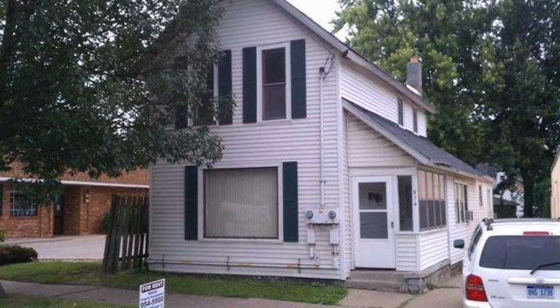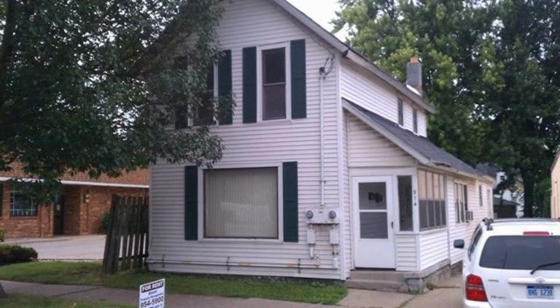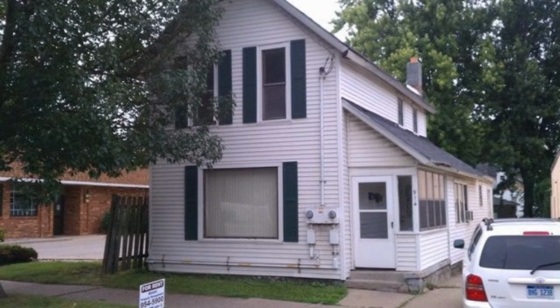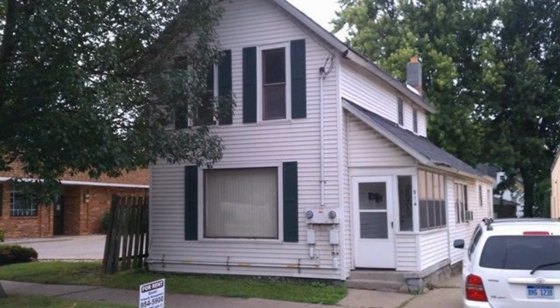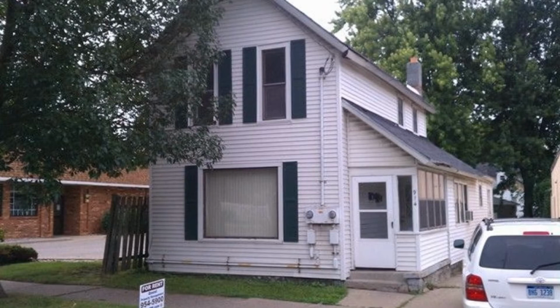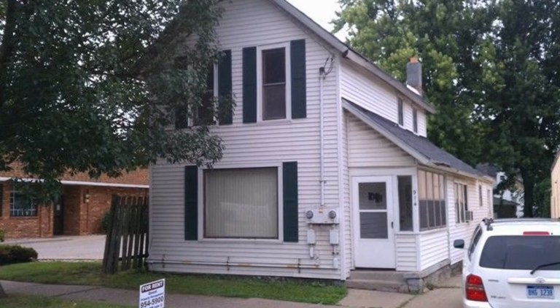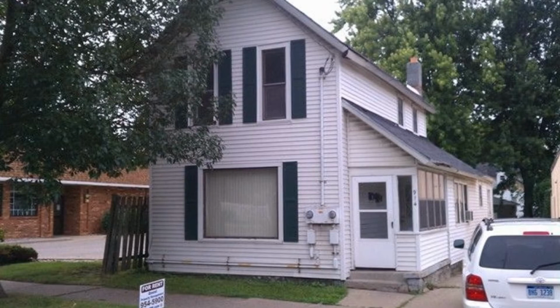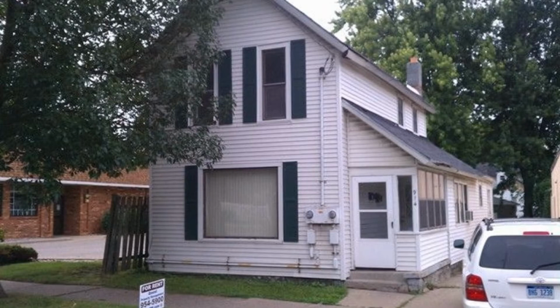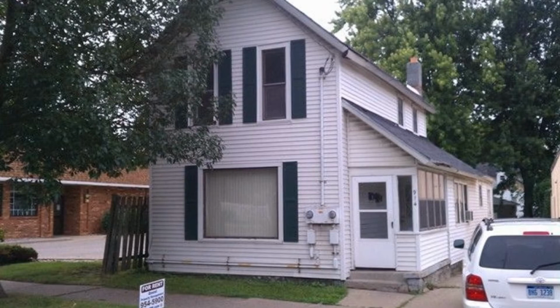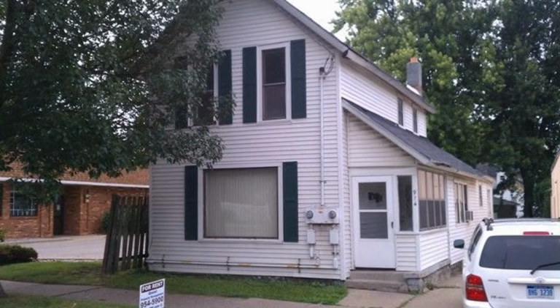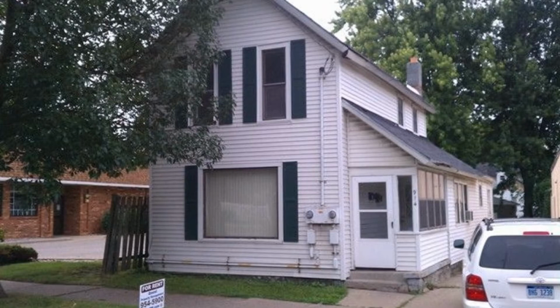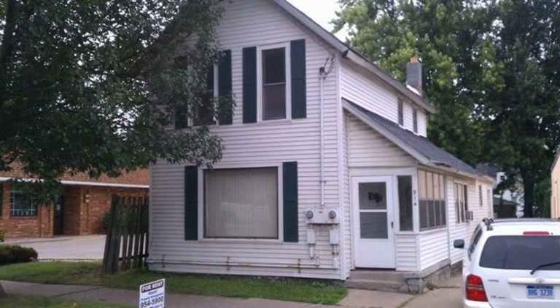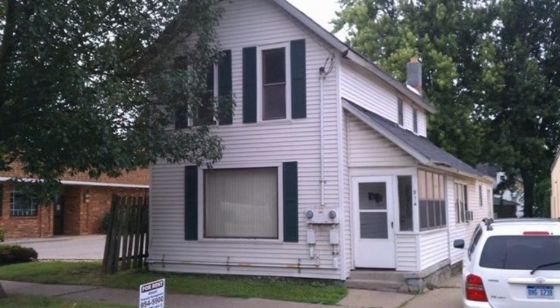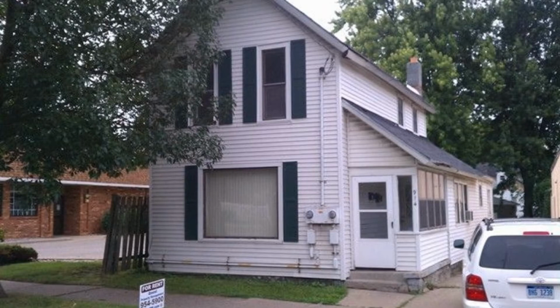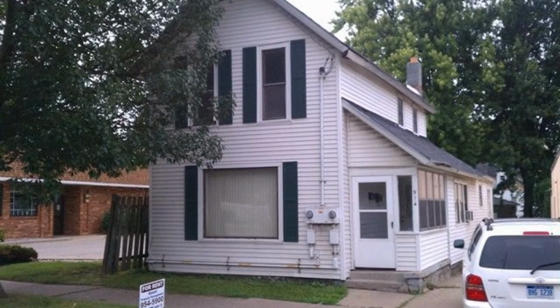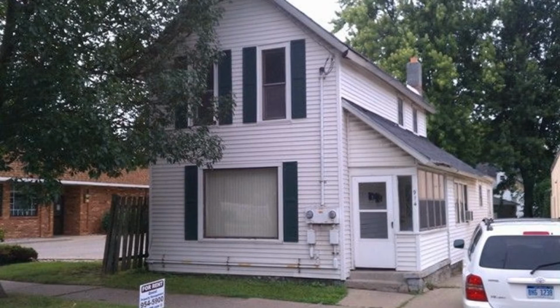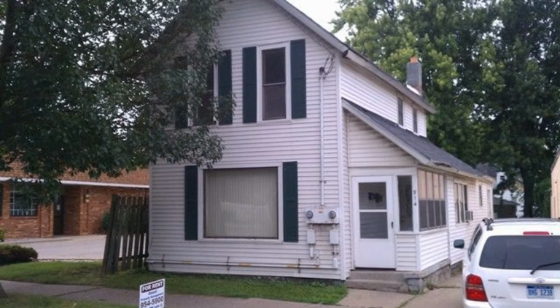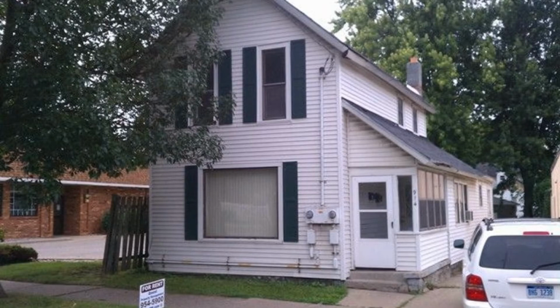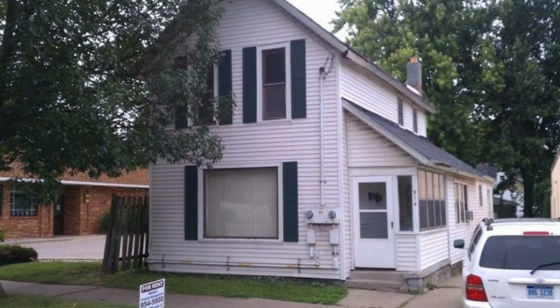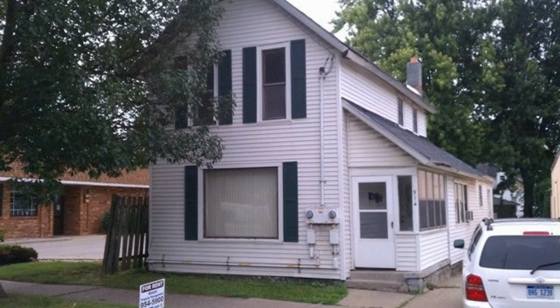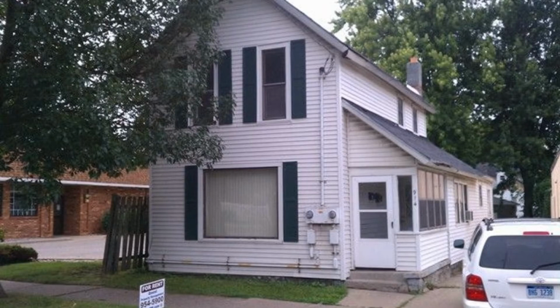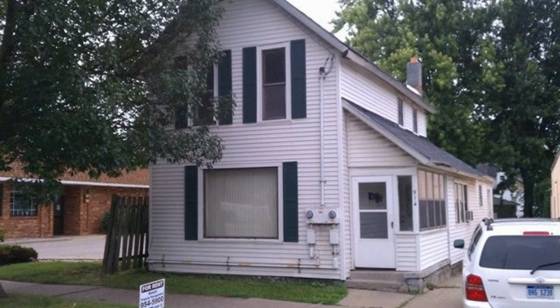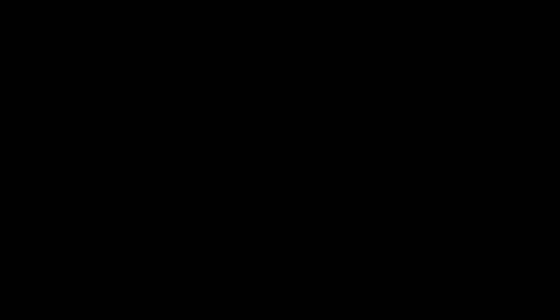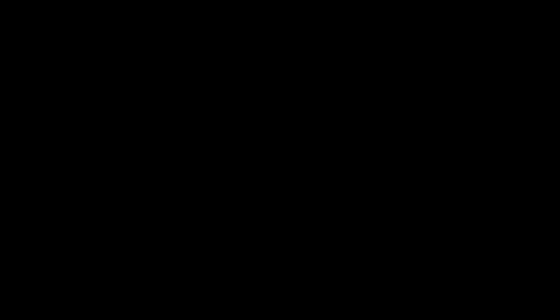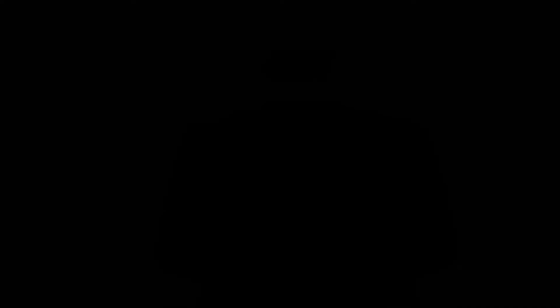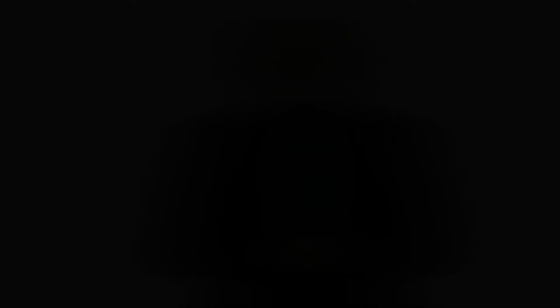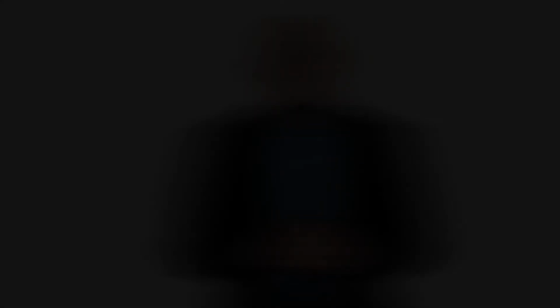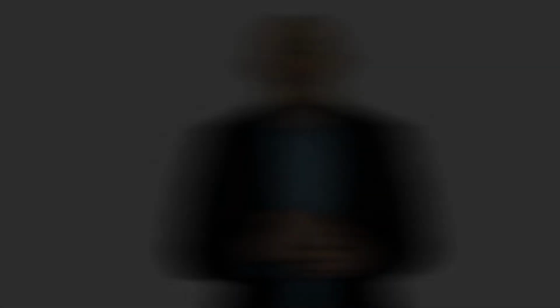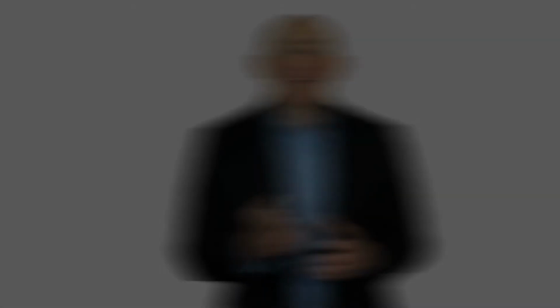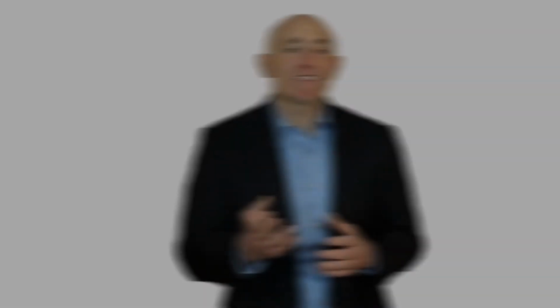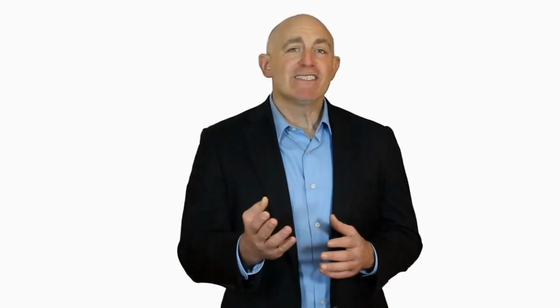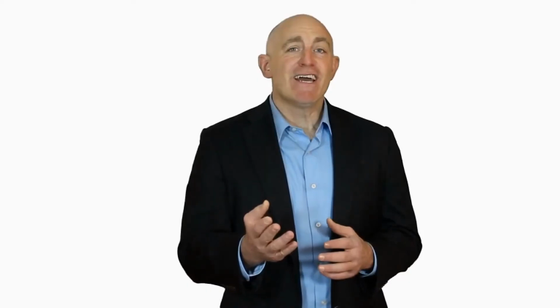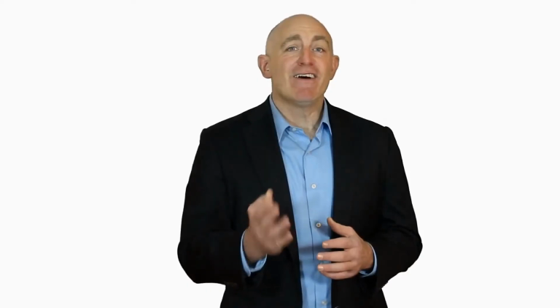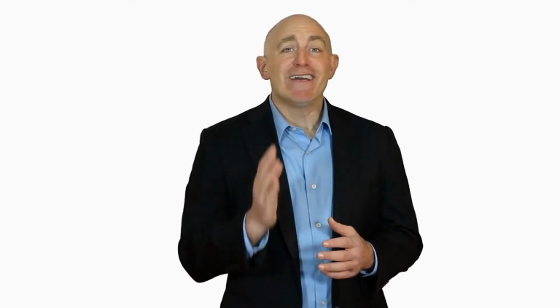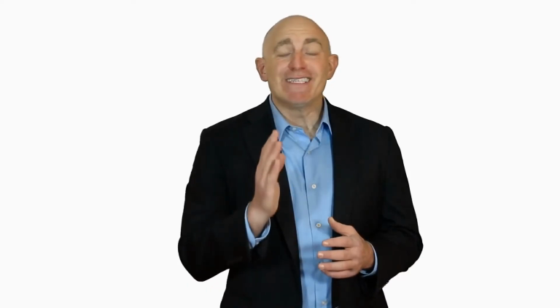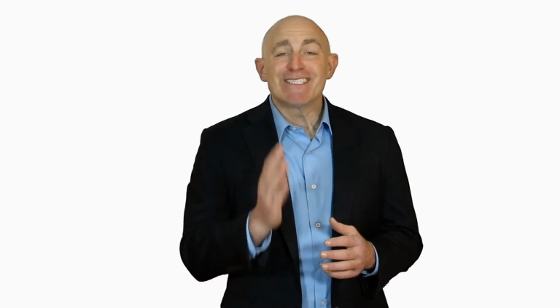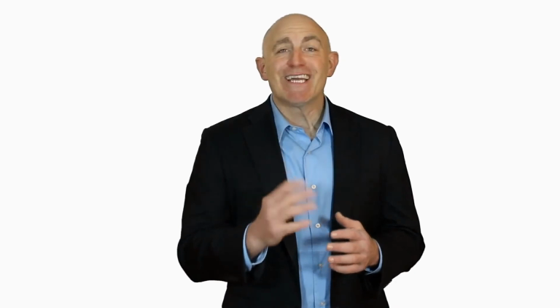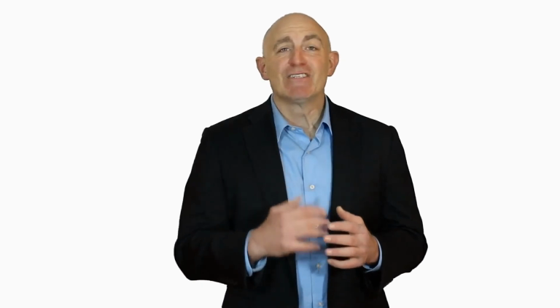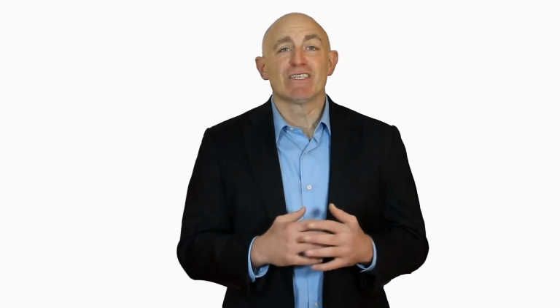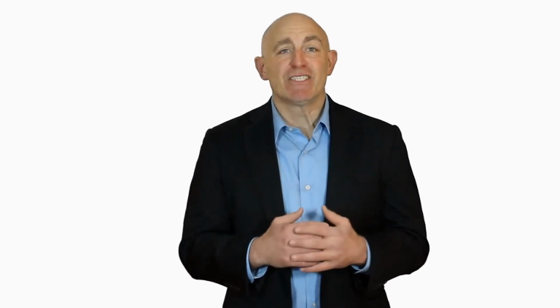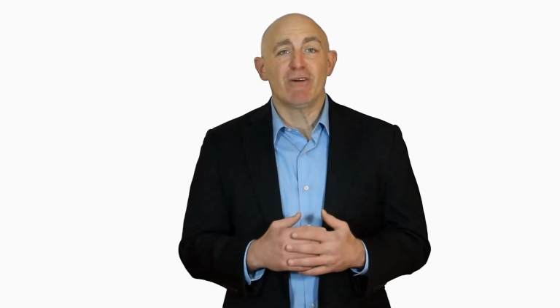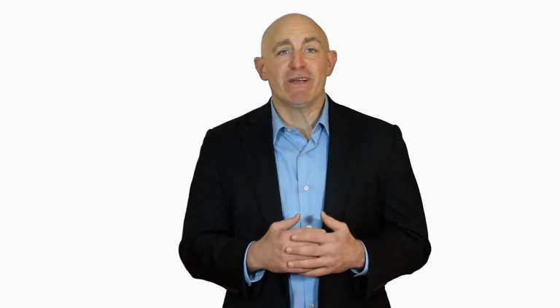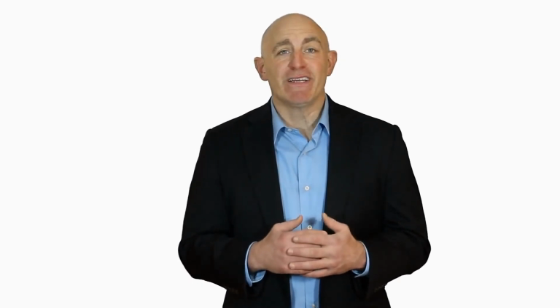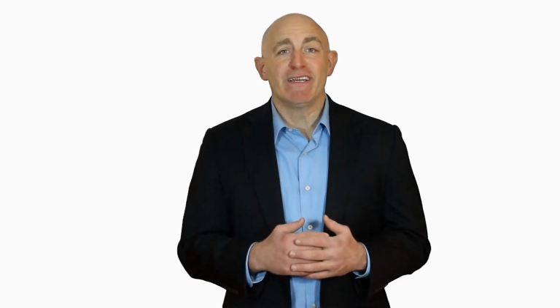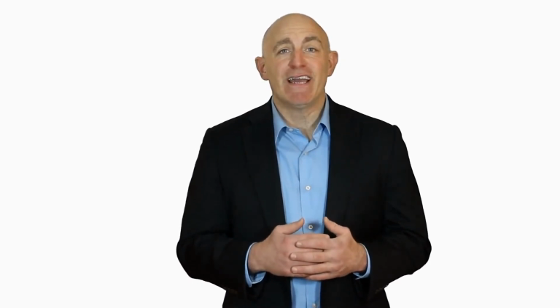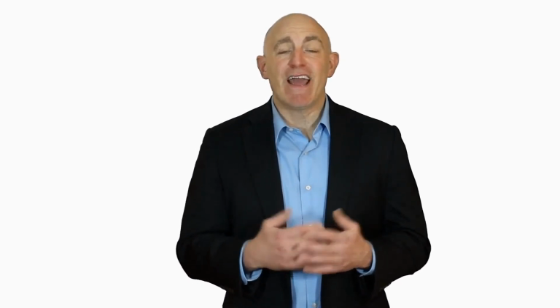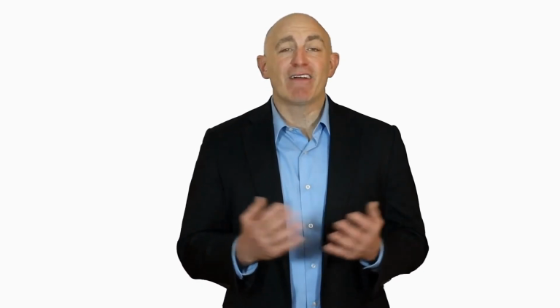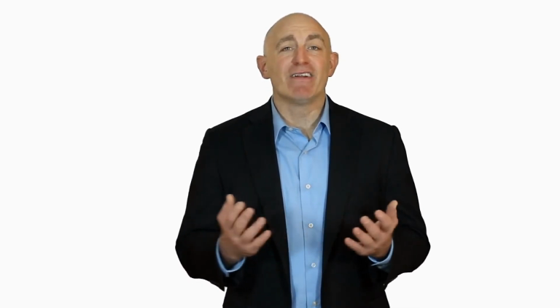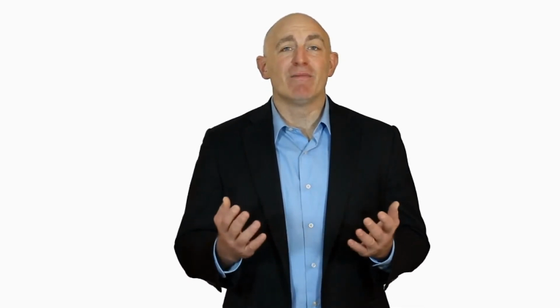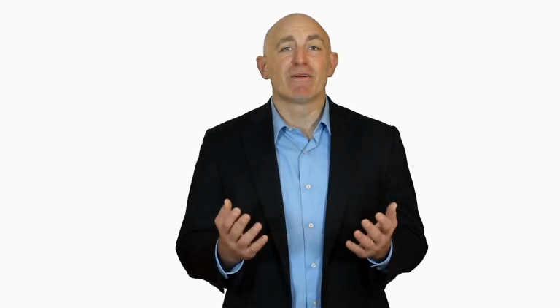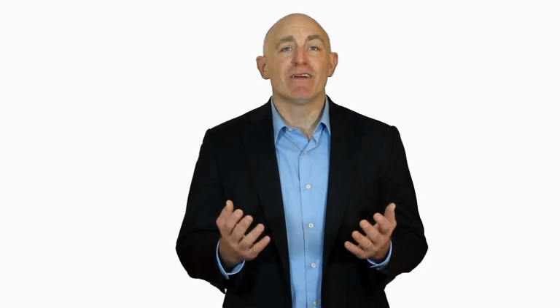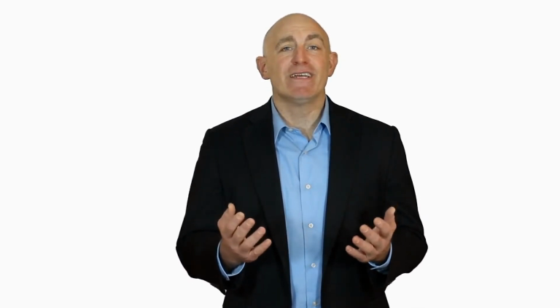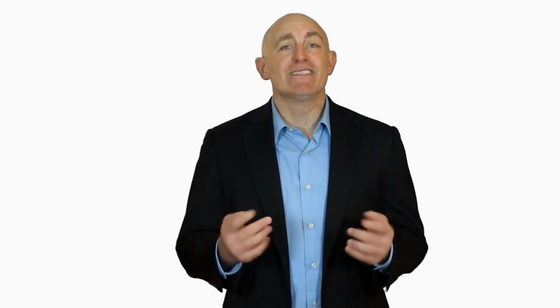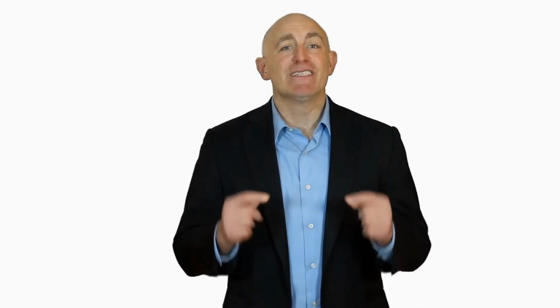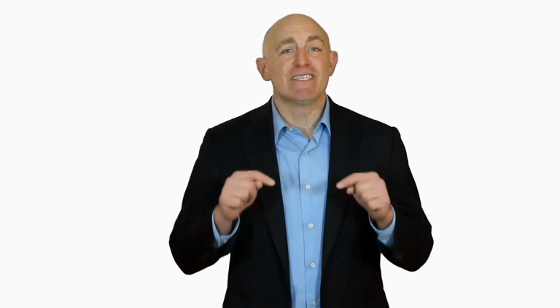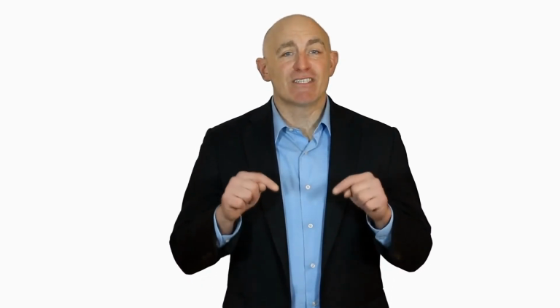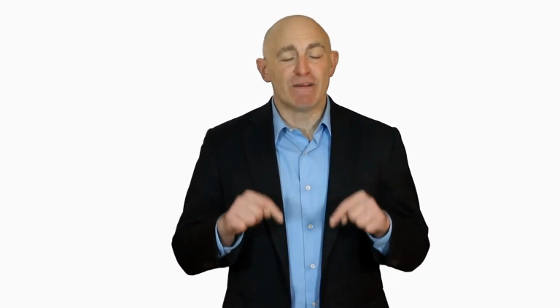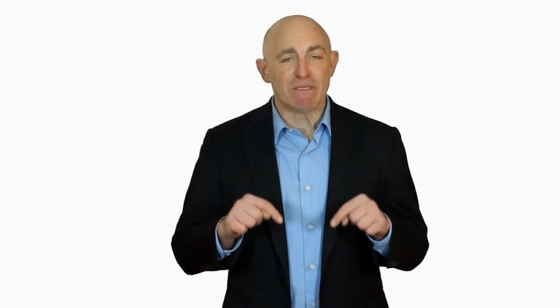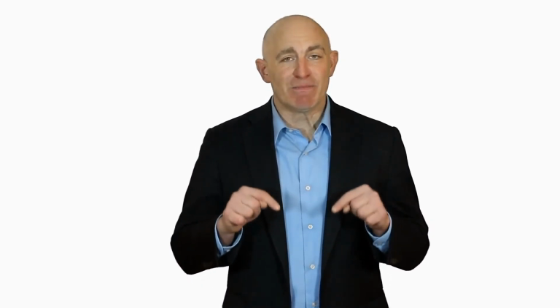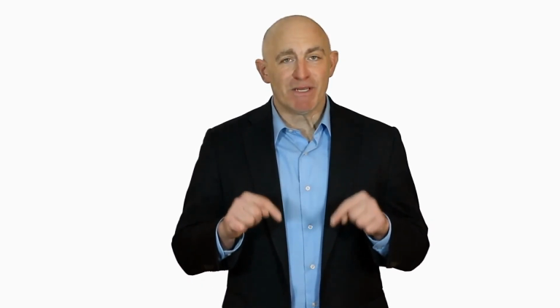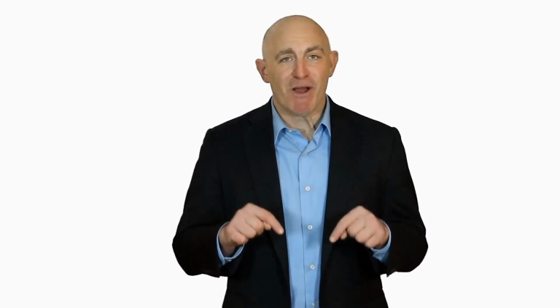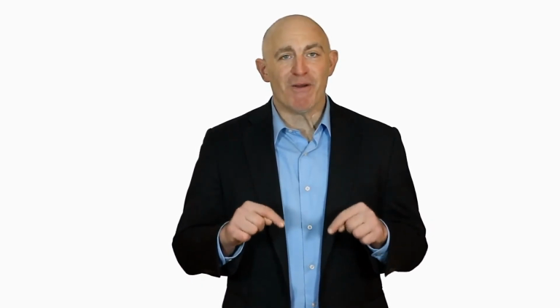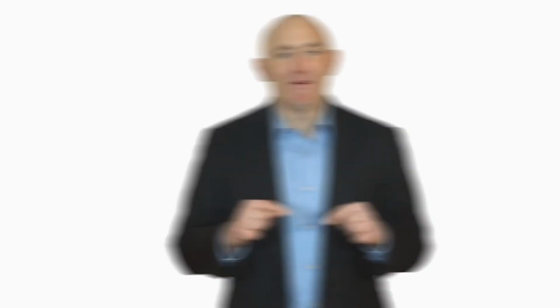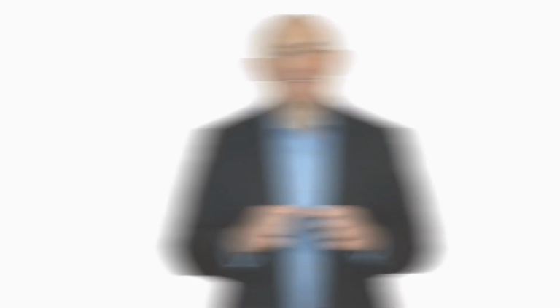This might just be your next home. Call us now and schedule a showing. Our number is in the description below.